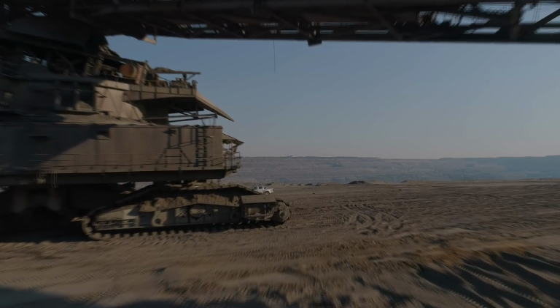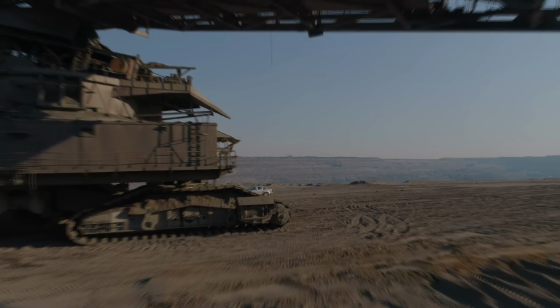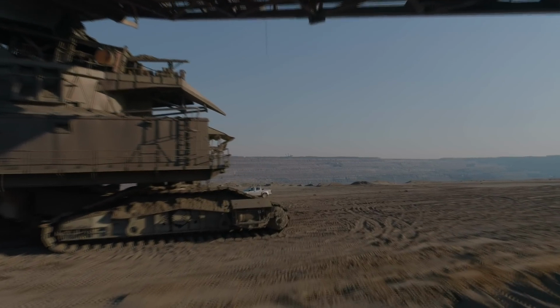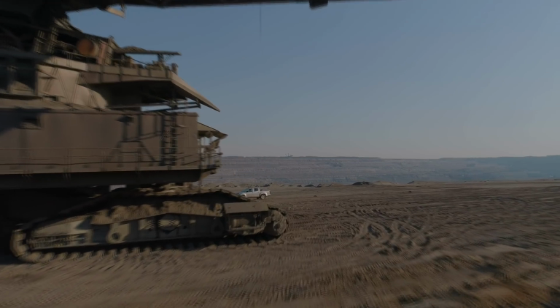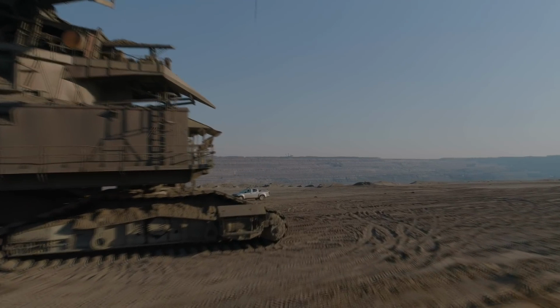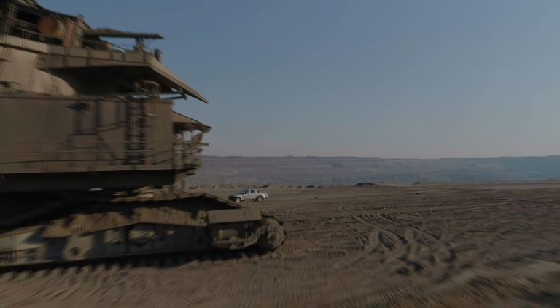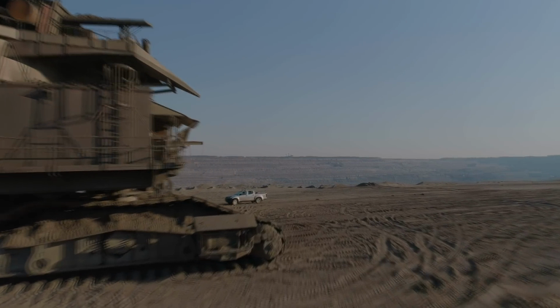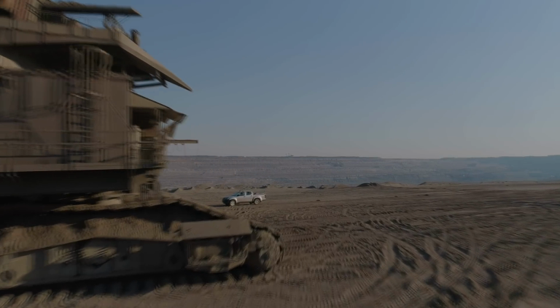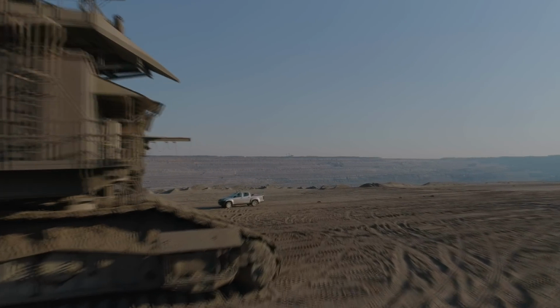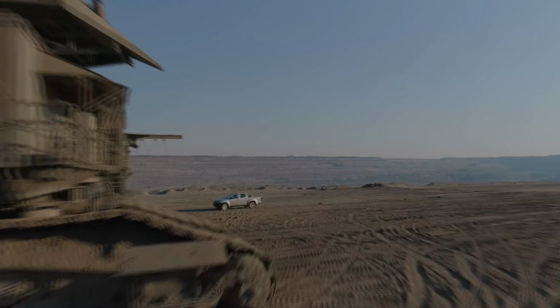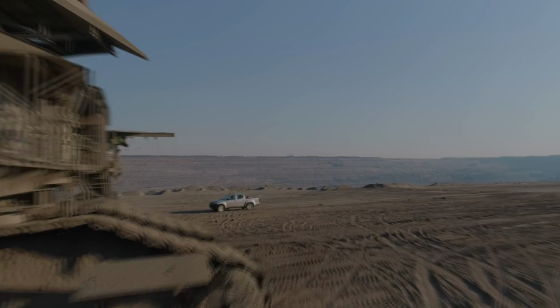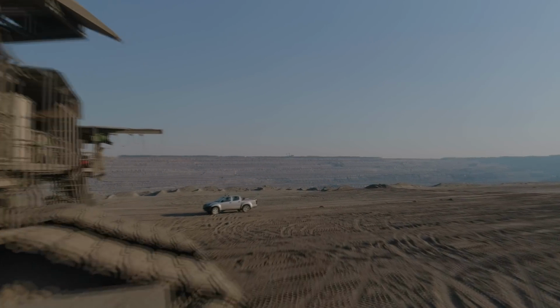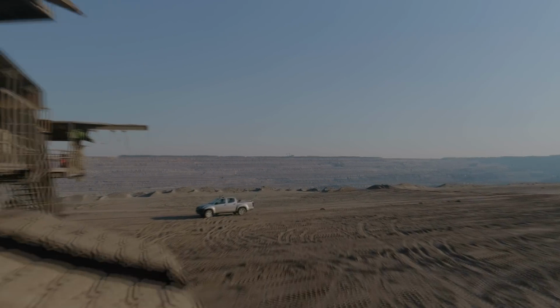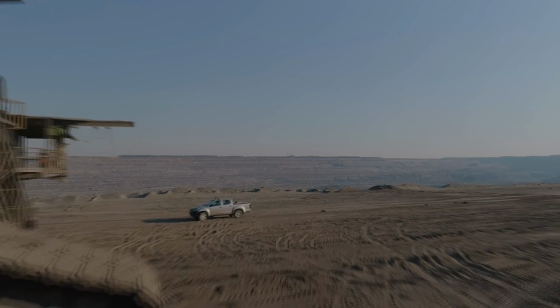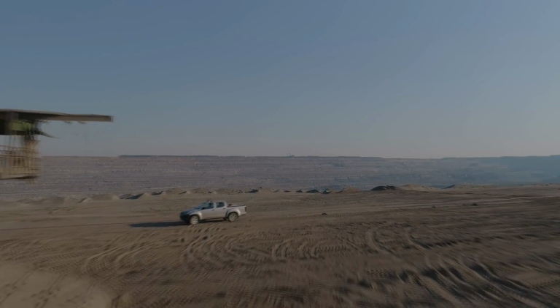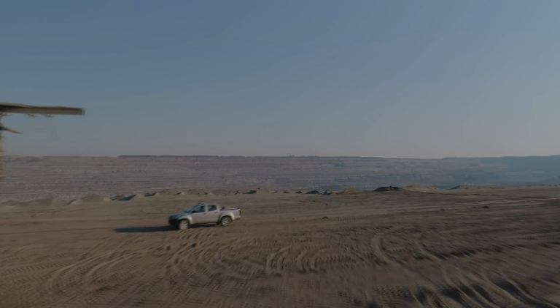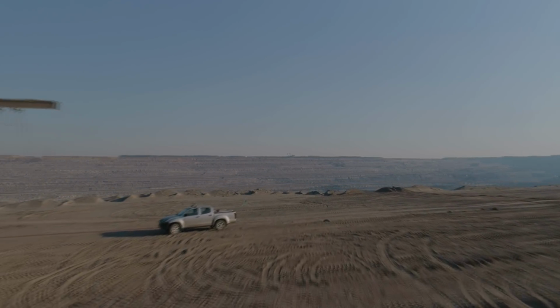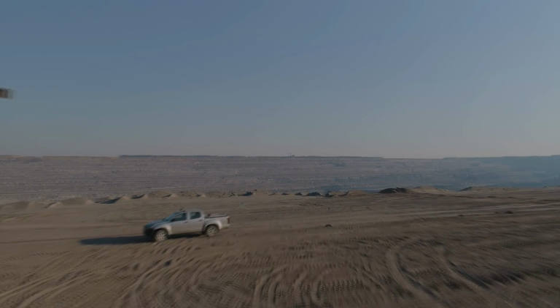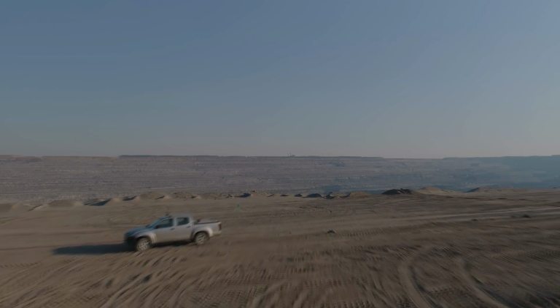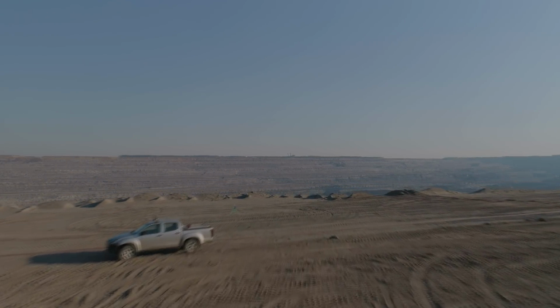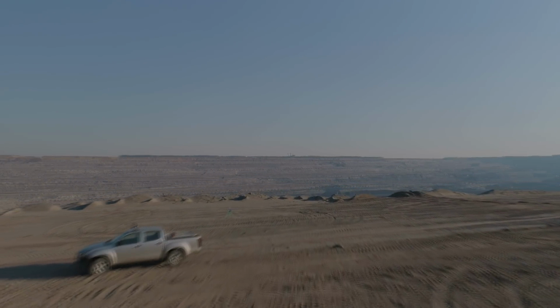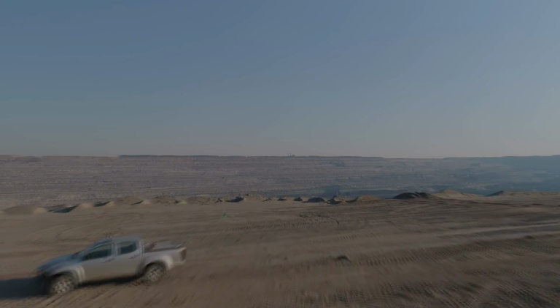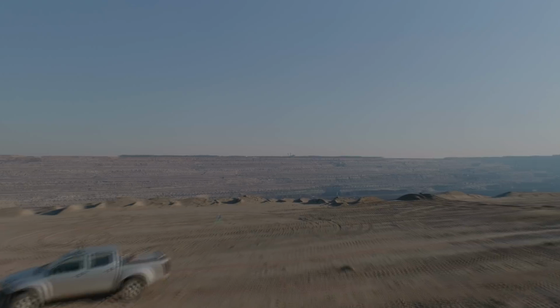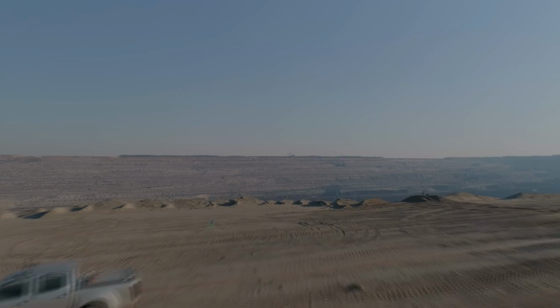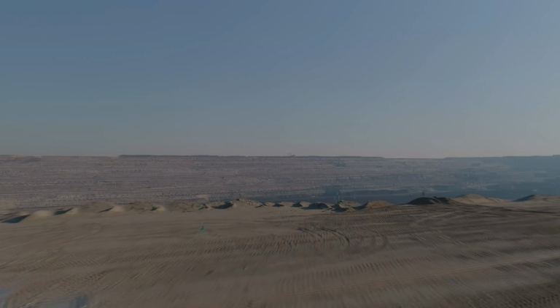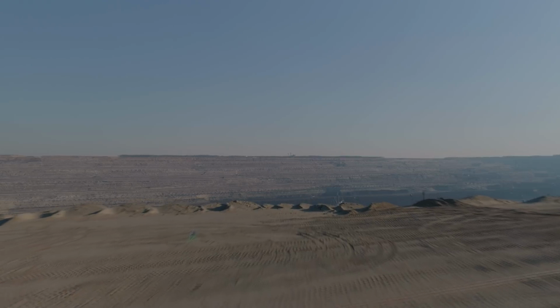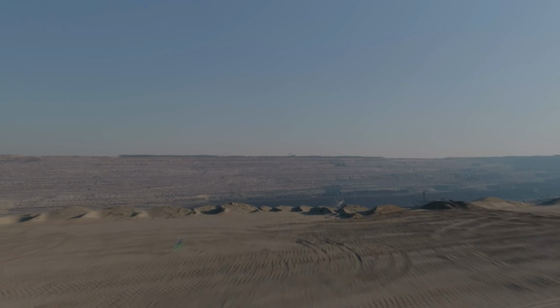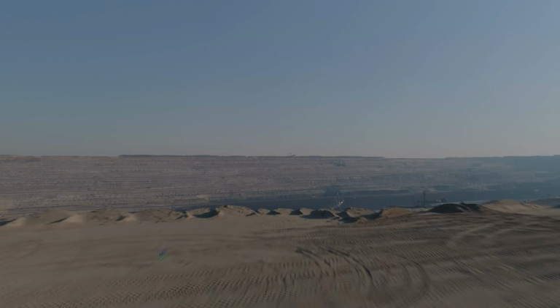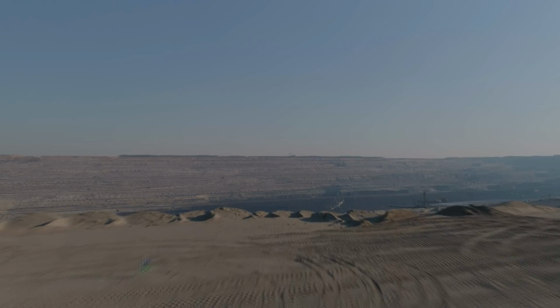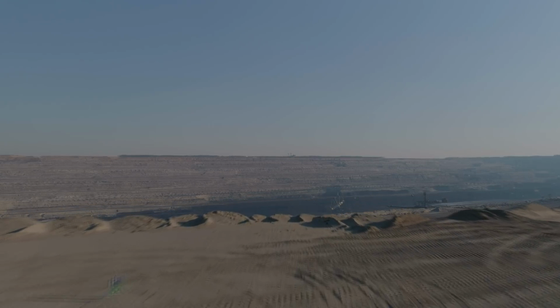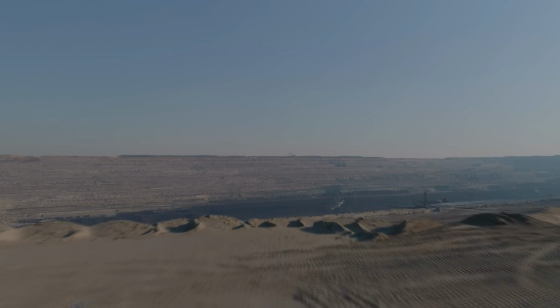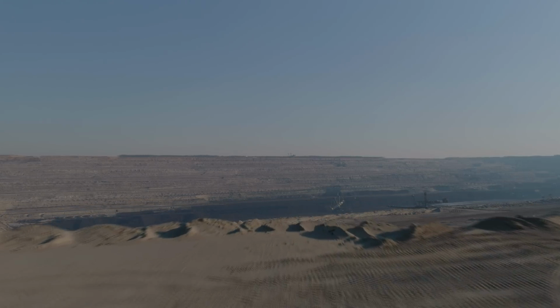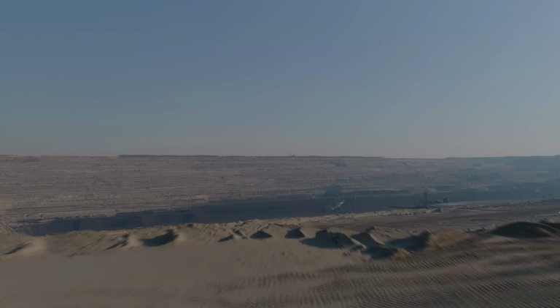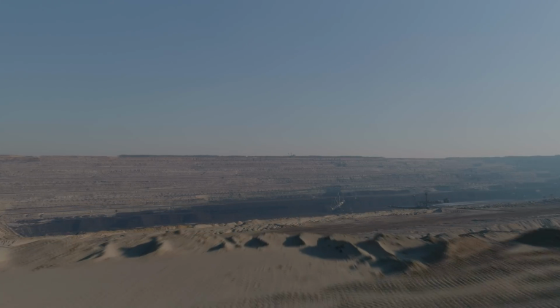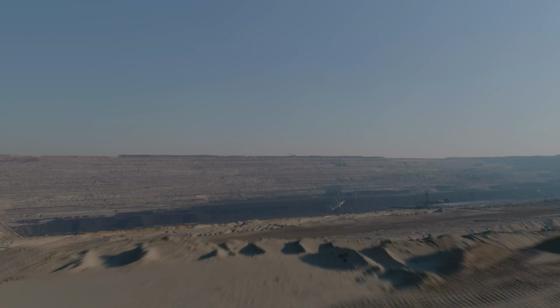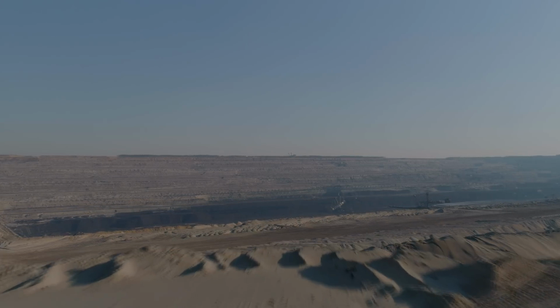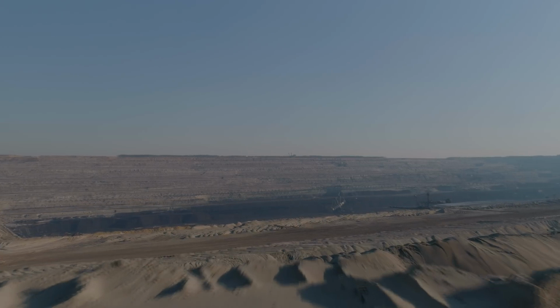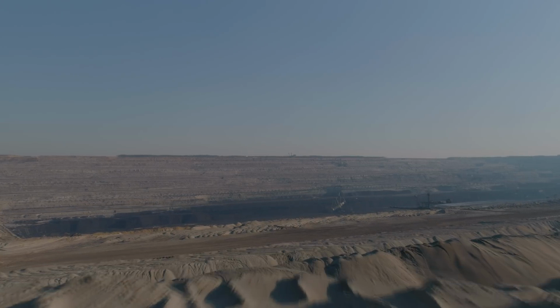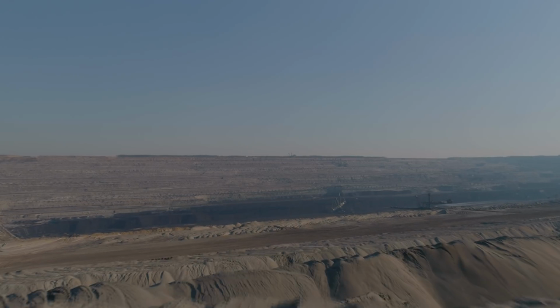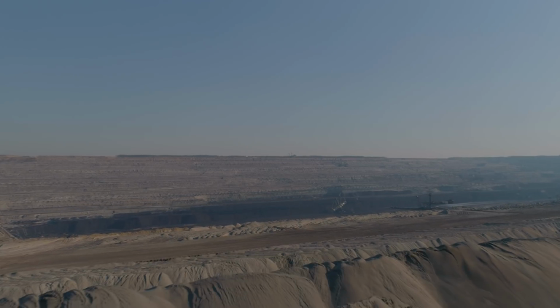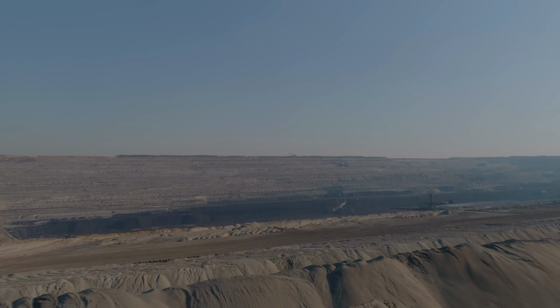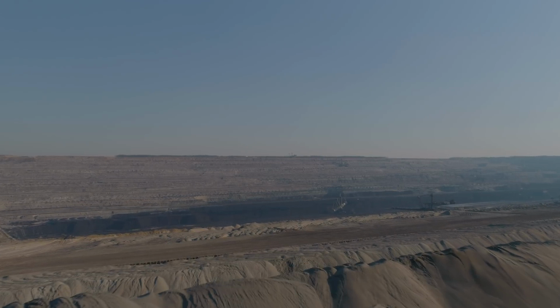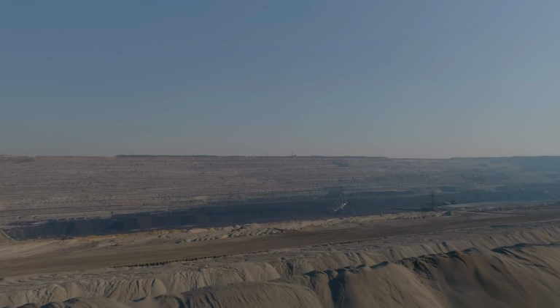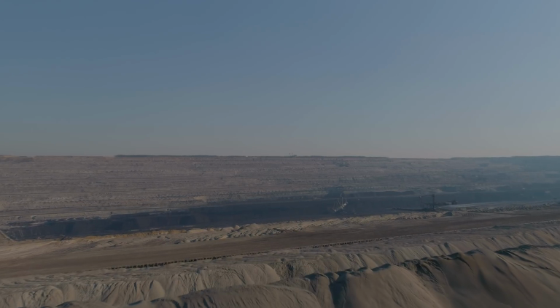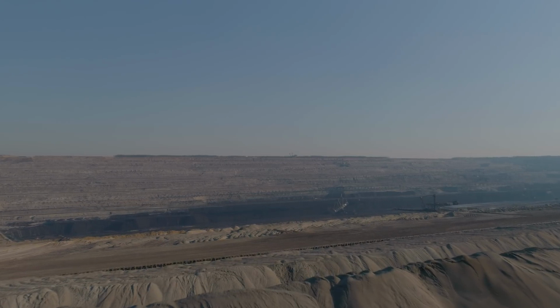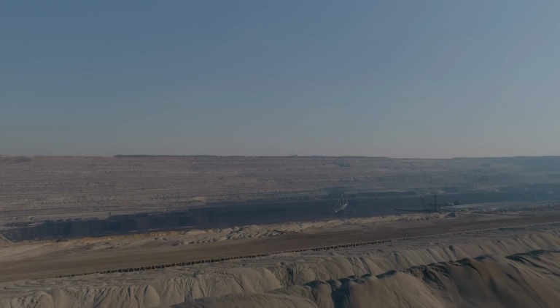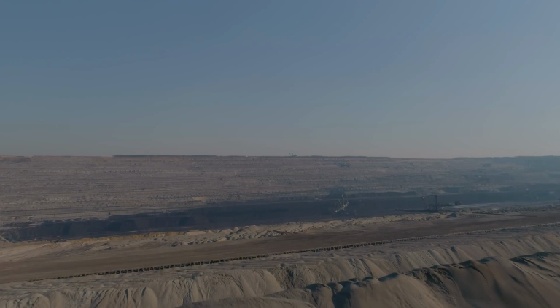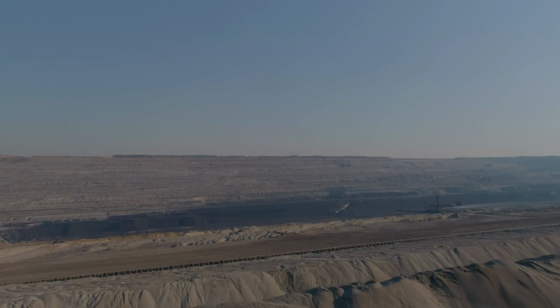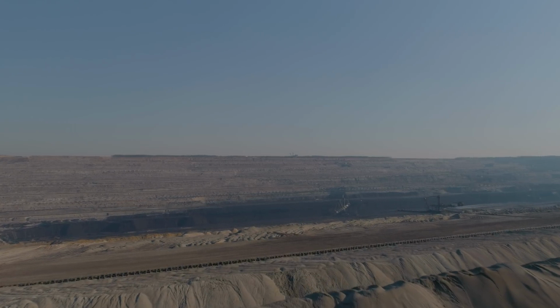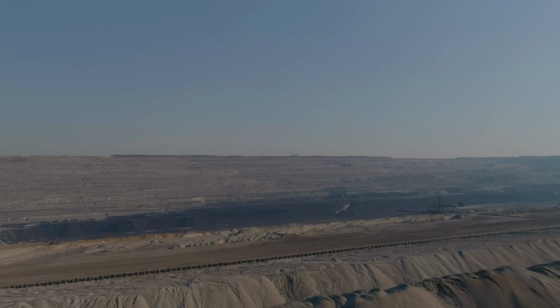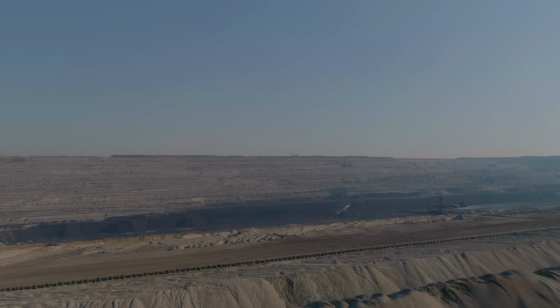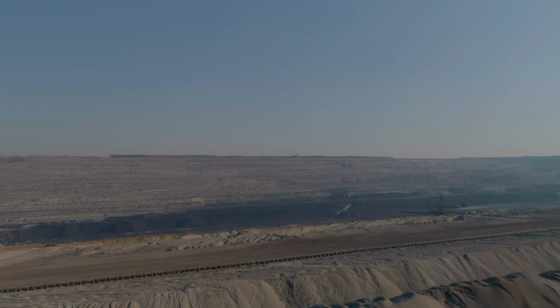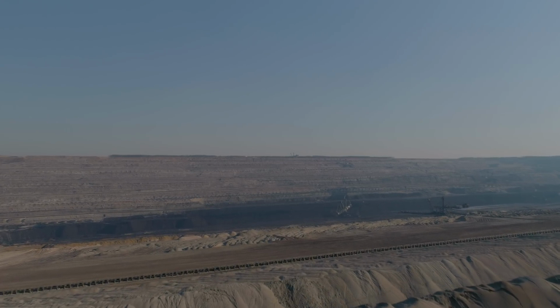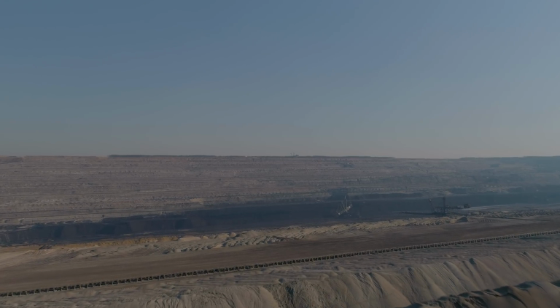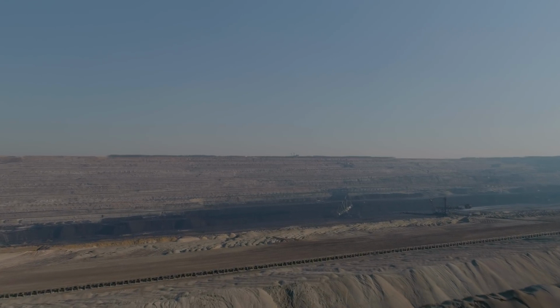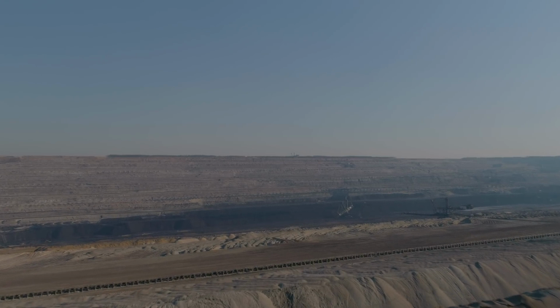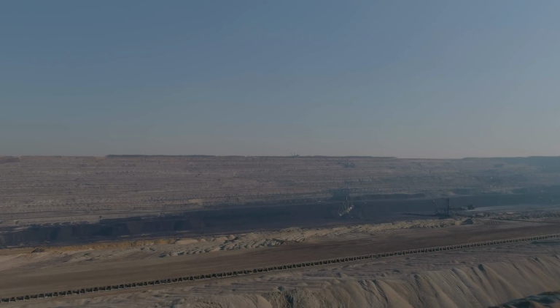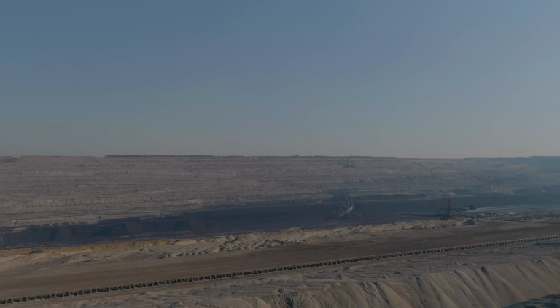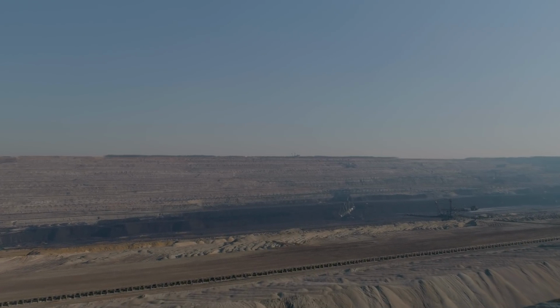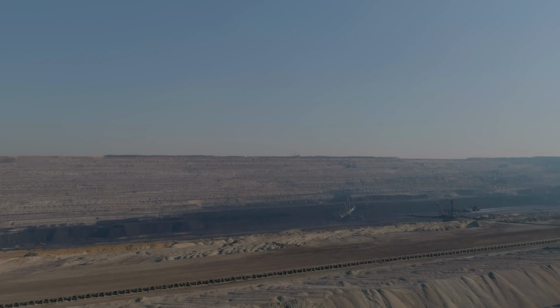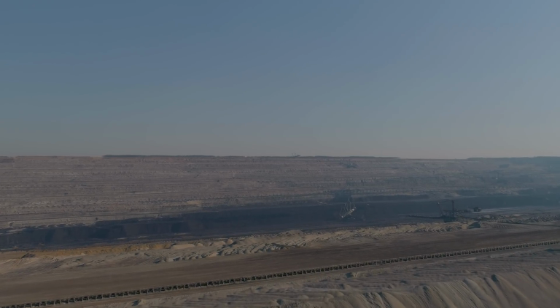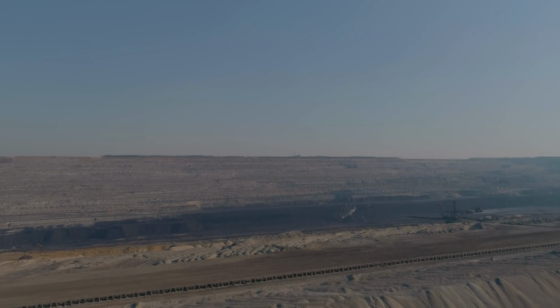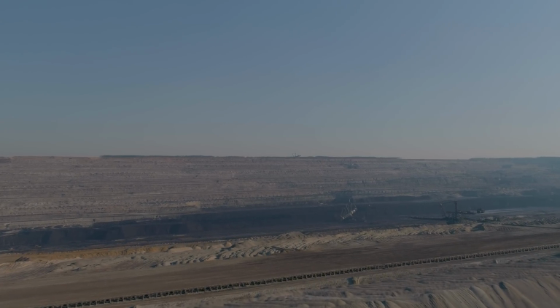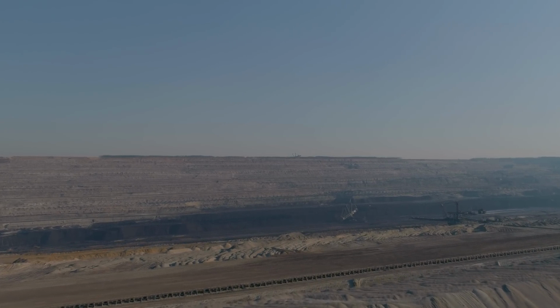Now let's have a look at how the deepest point of Europe actually looks, and let this otherworldly landscape settle in for a second.